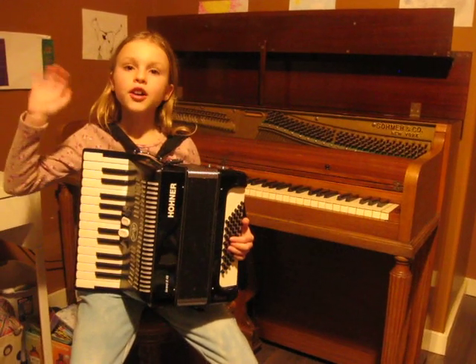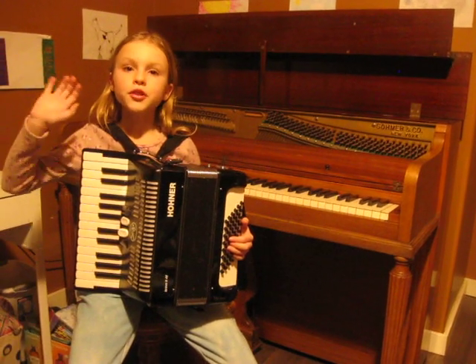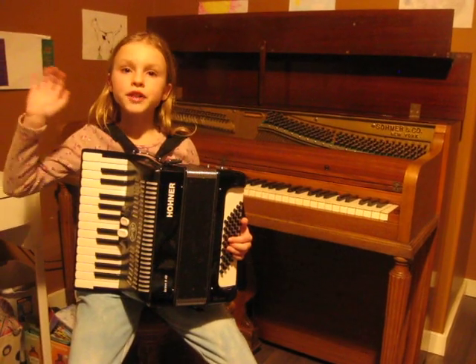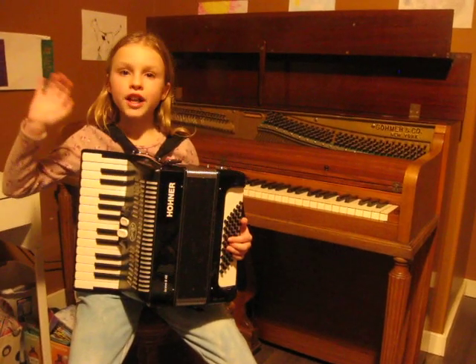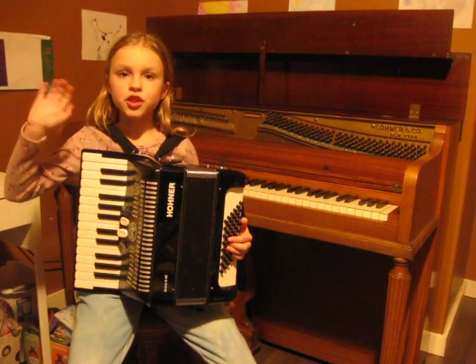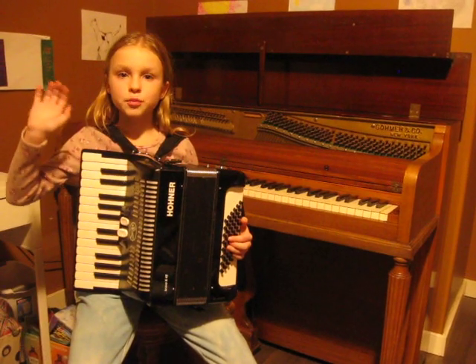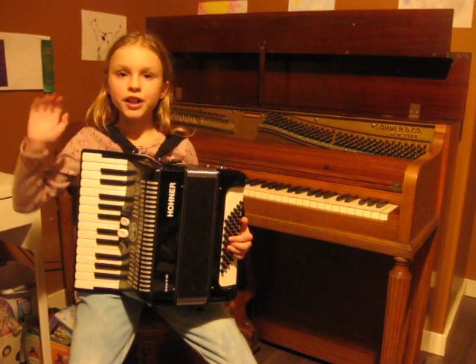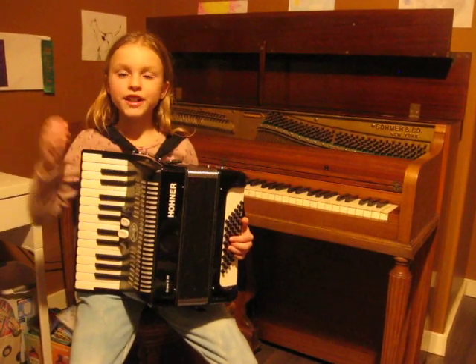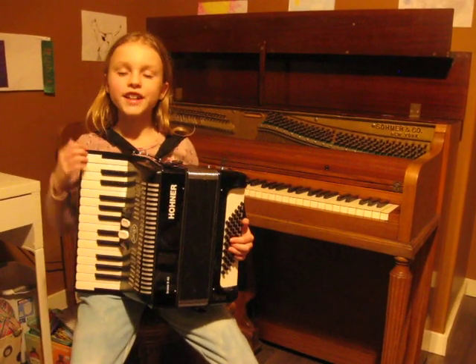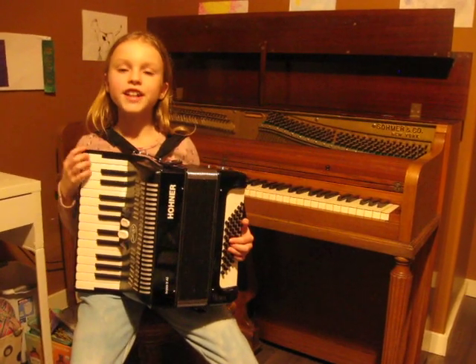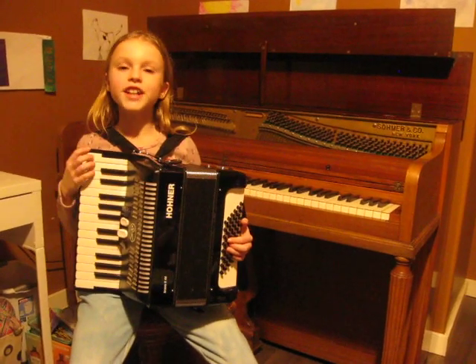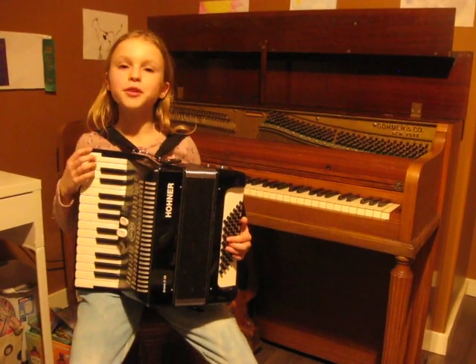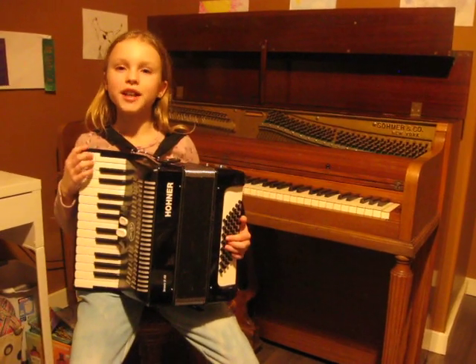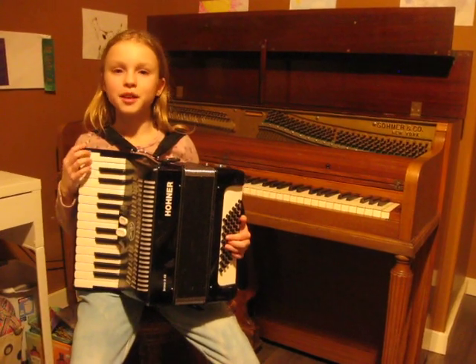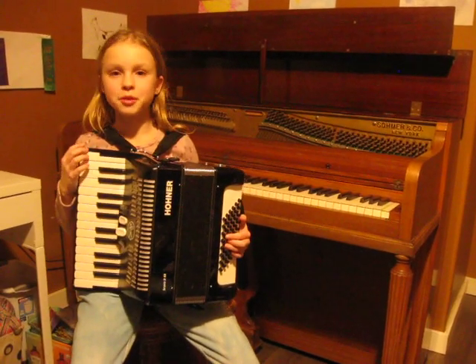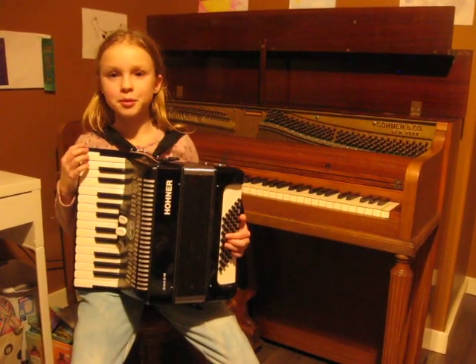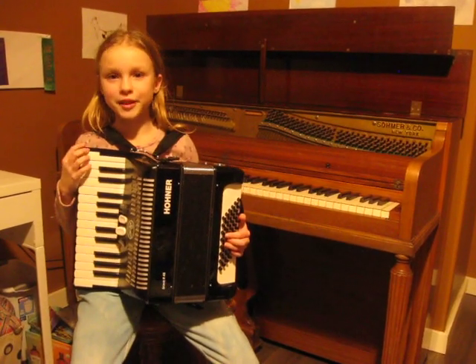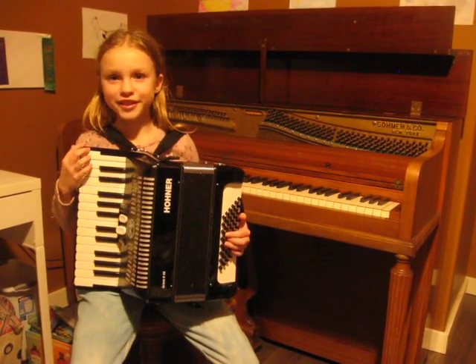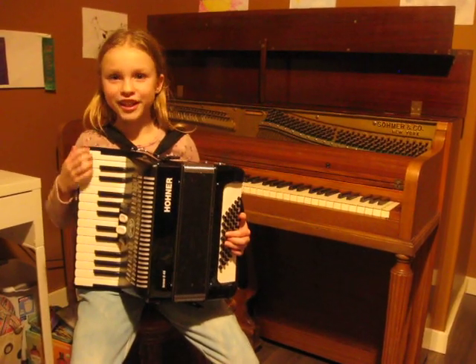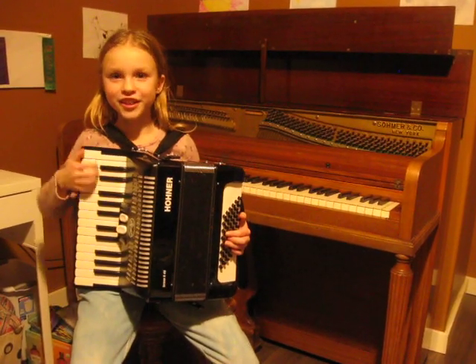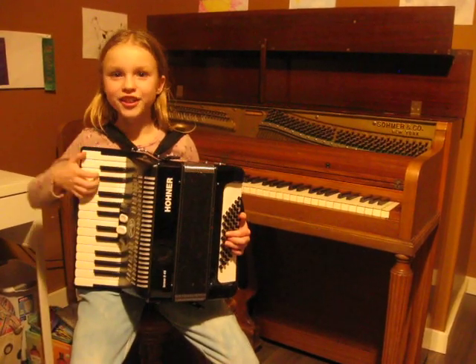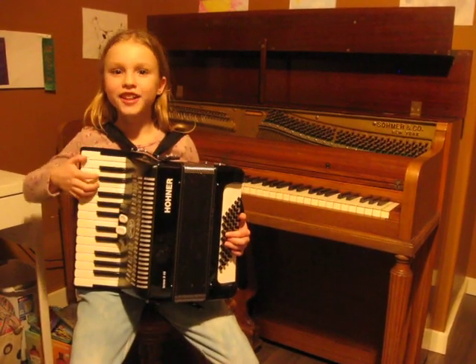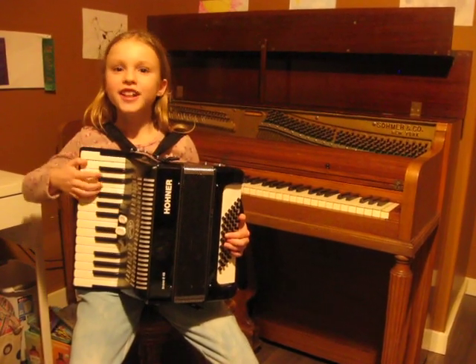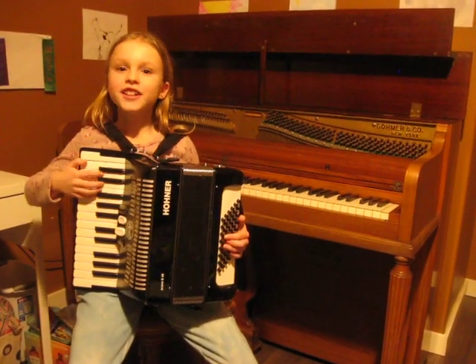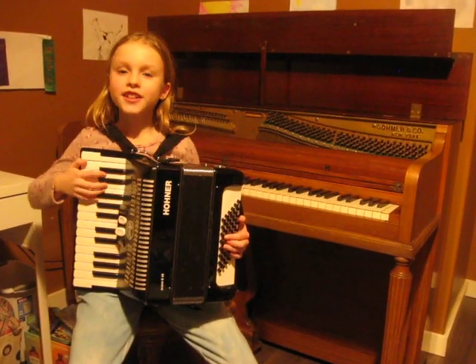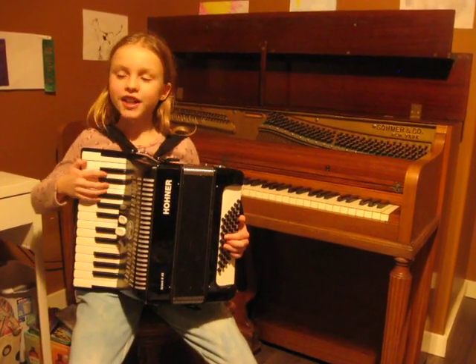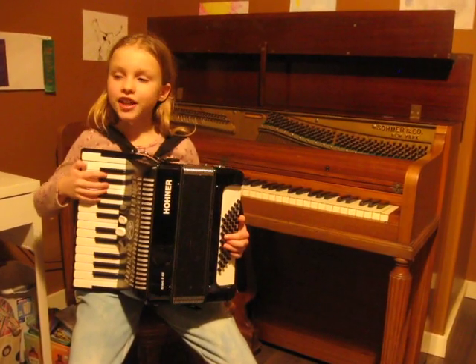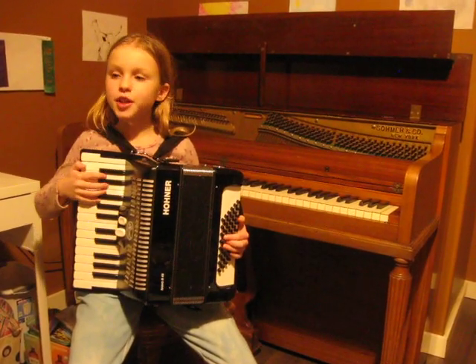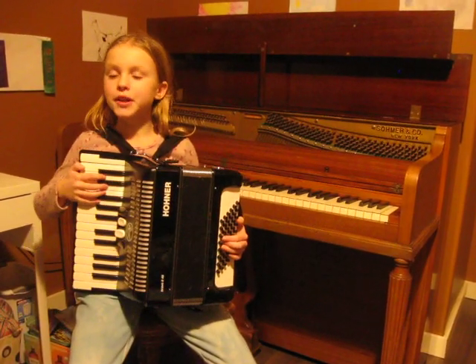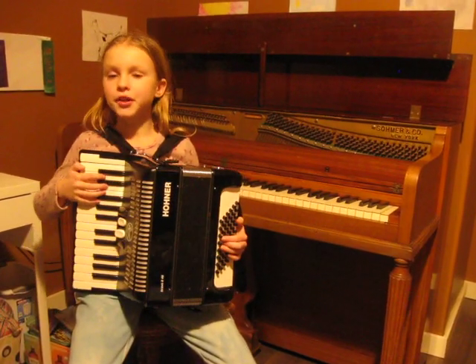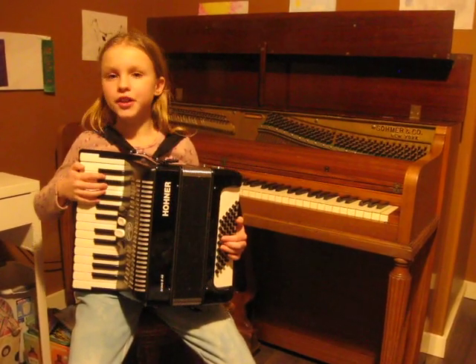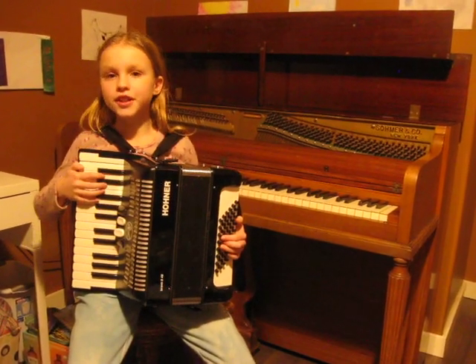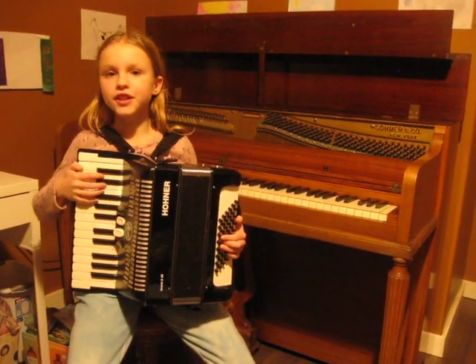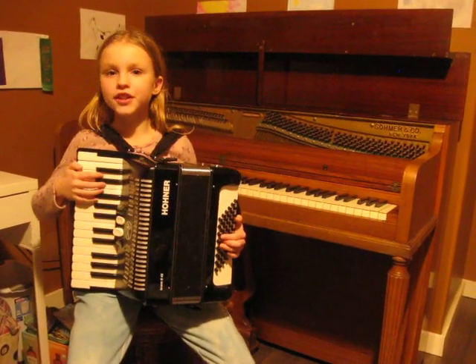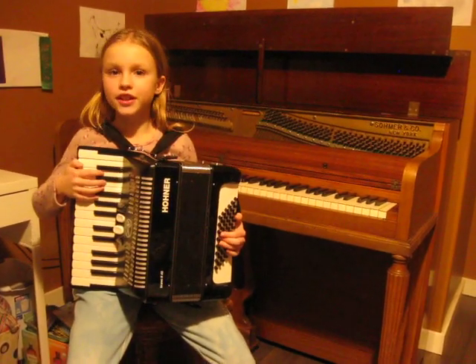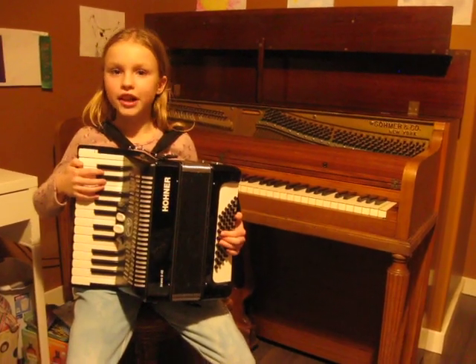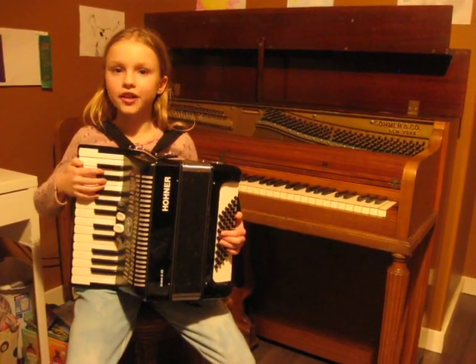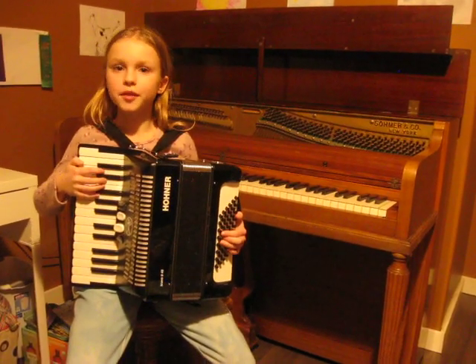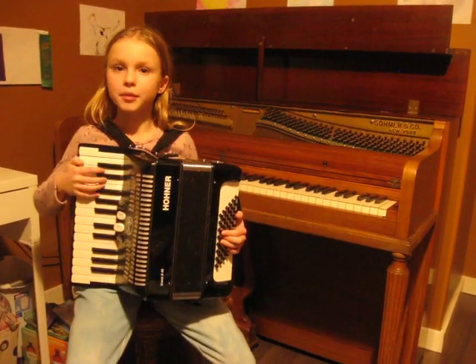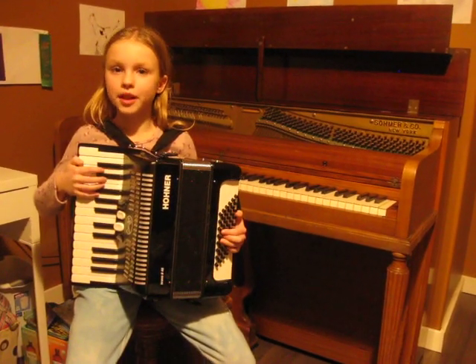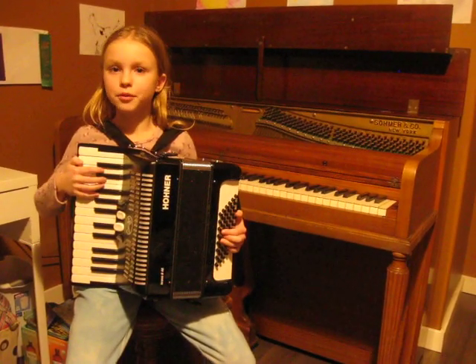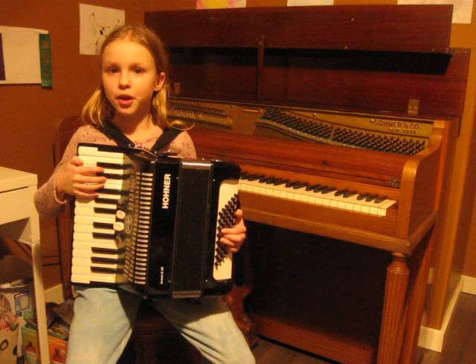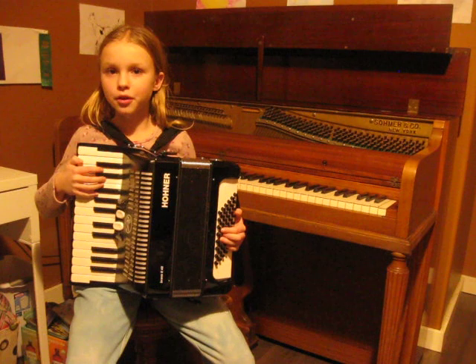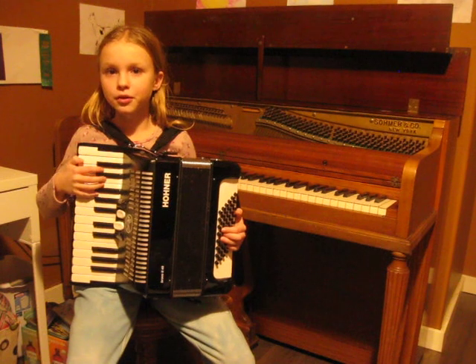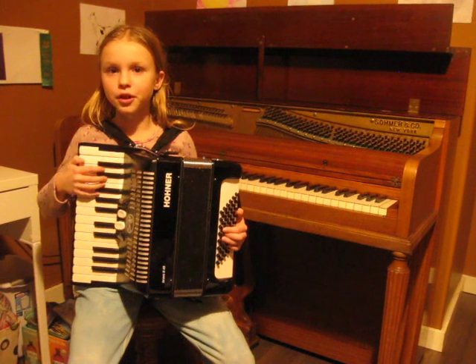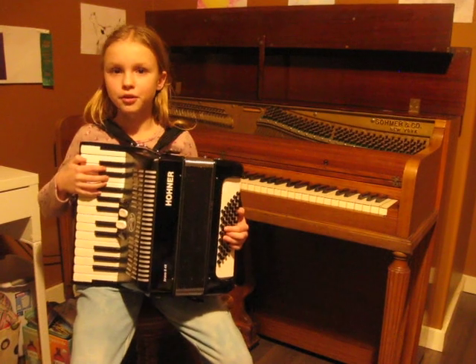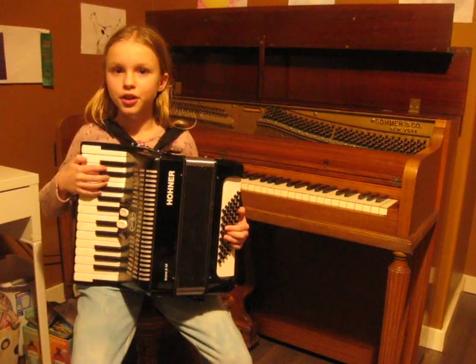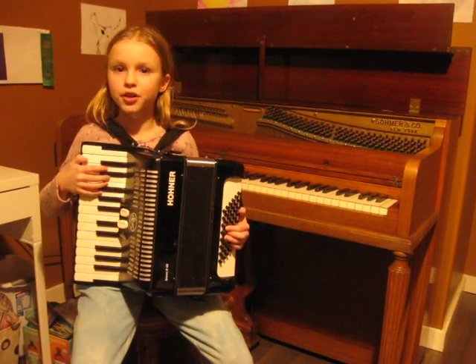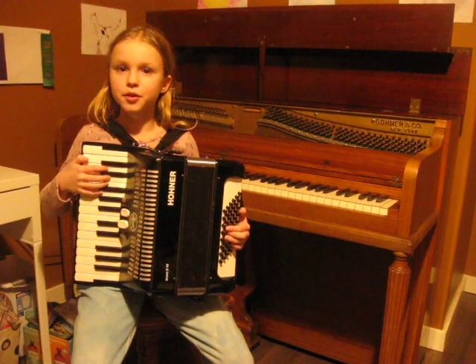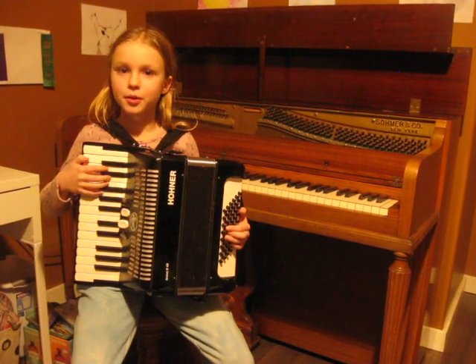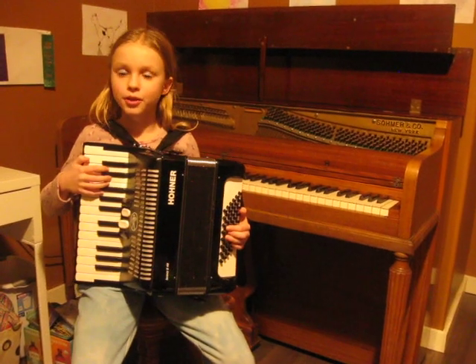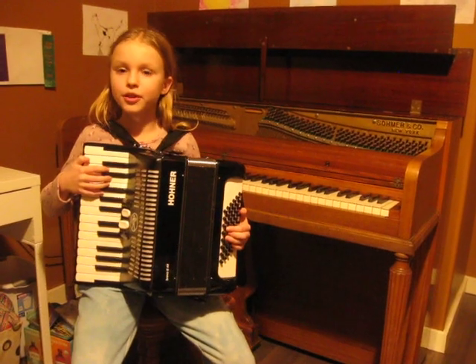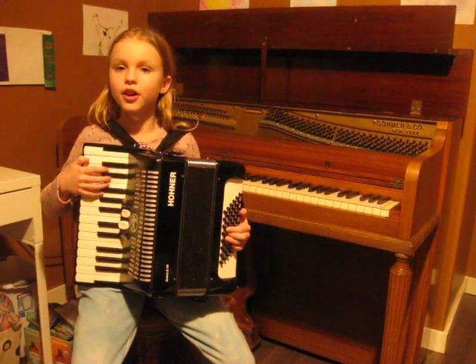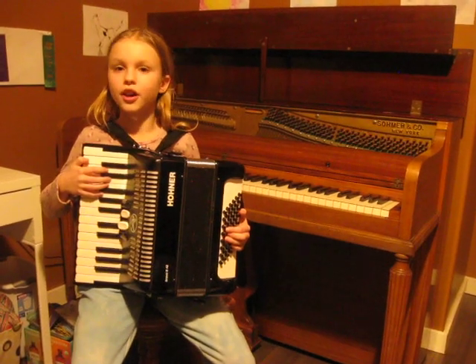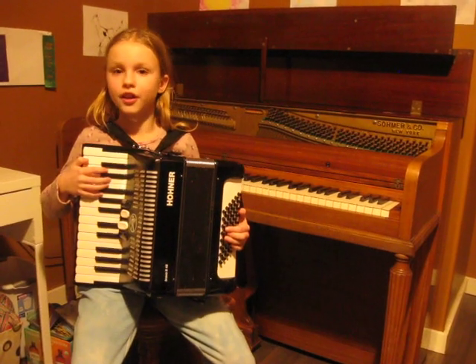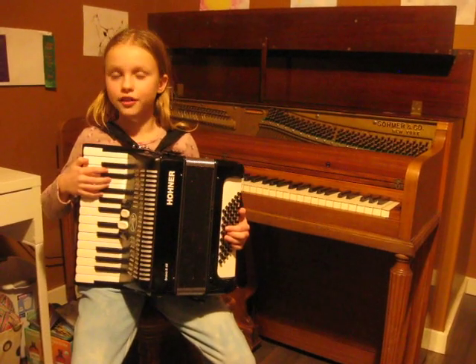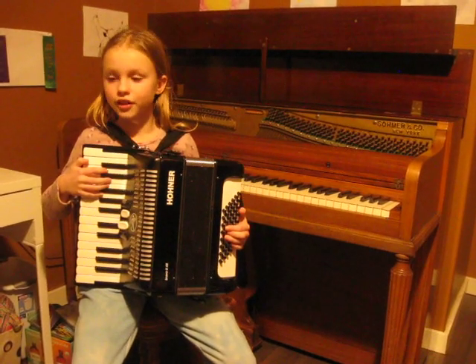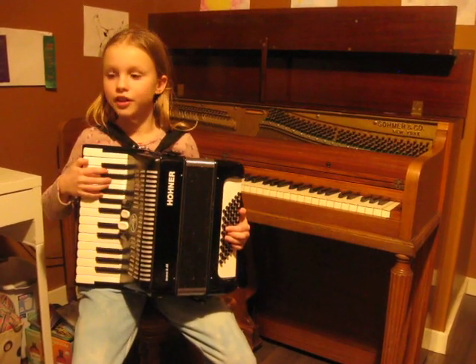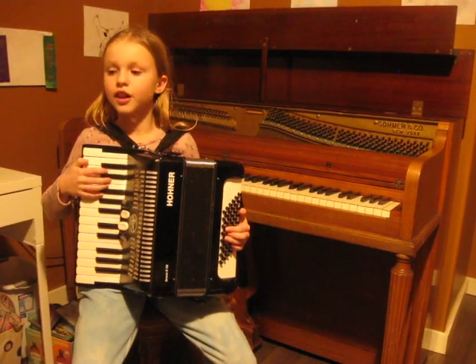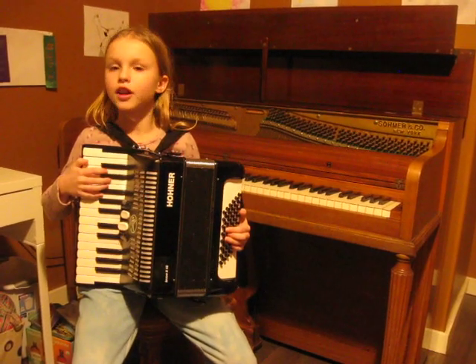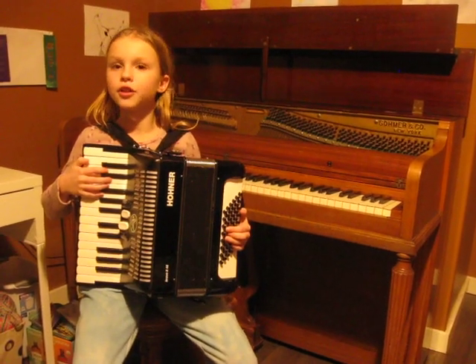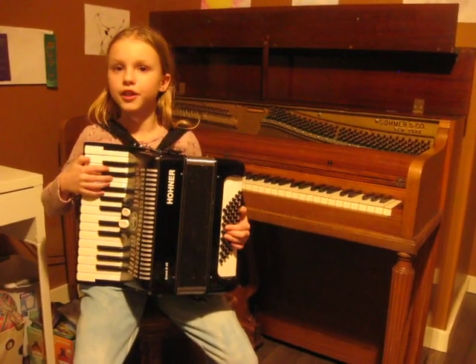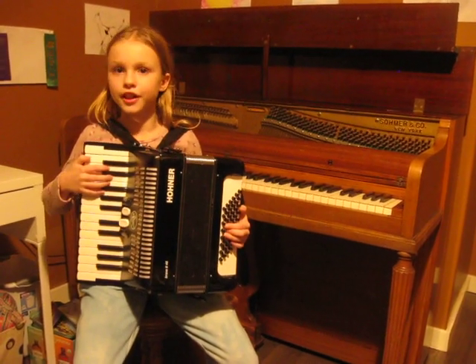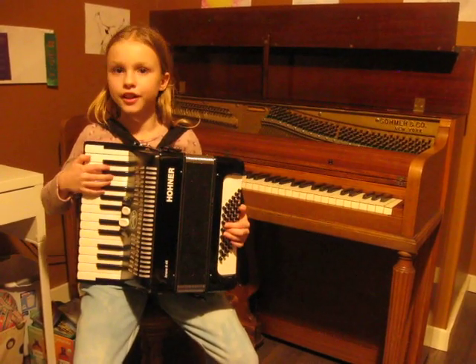Hello! NashMonica here. Welcome to my channel. Today you are going to learn how to play Row, Row, Row Your Boat on the accordion.